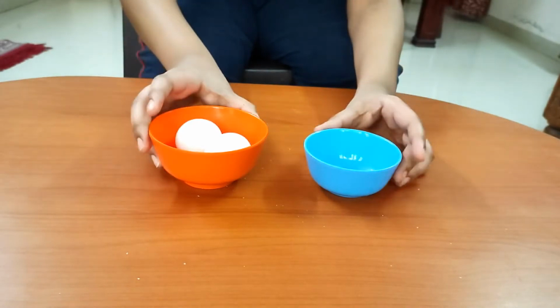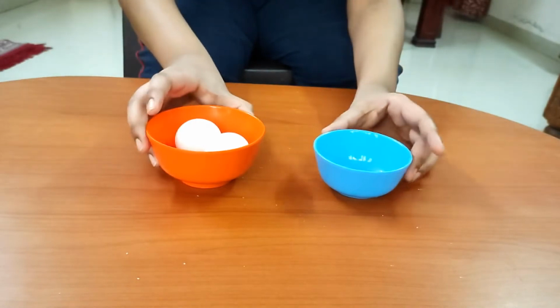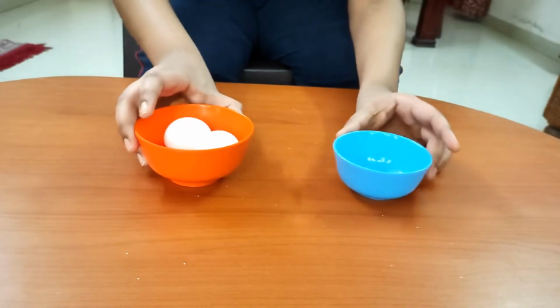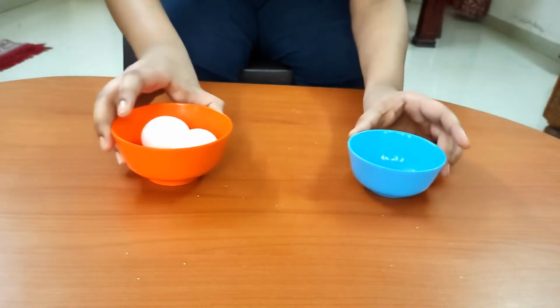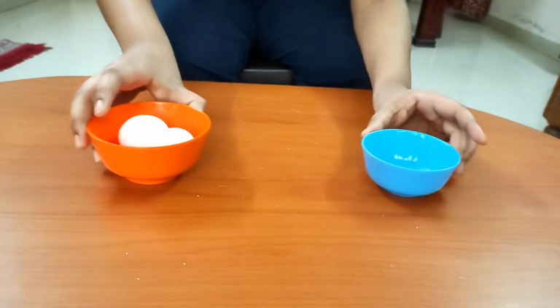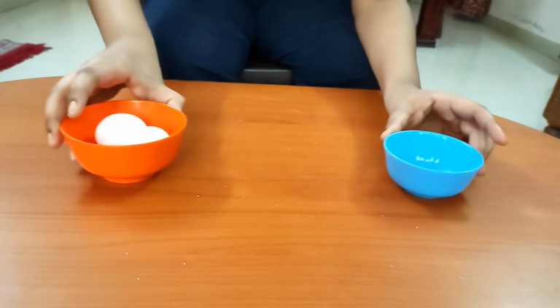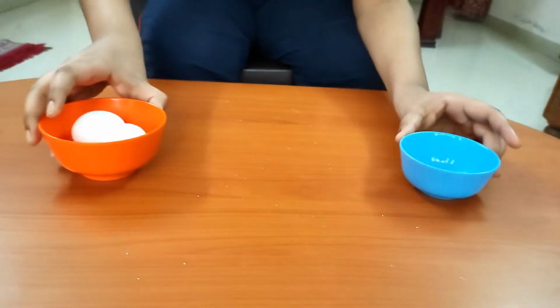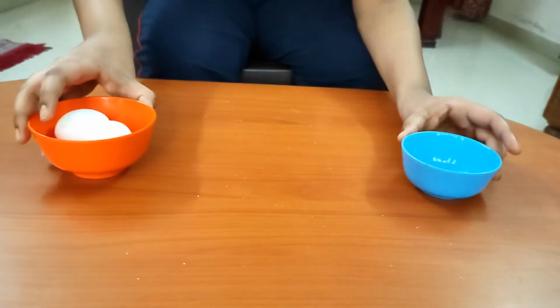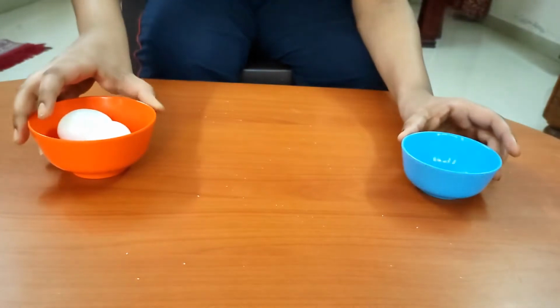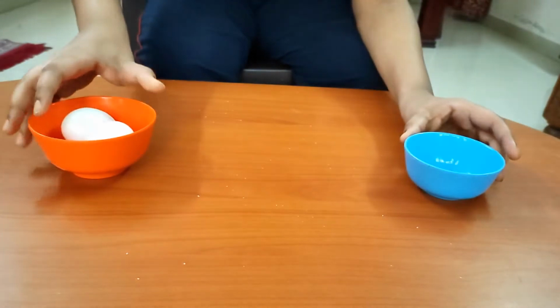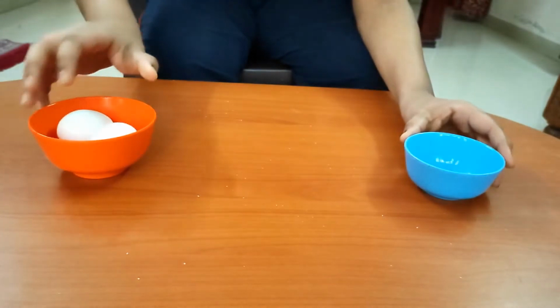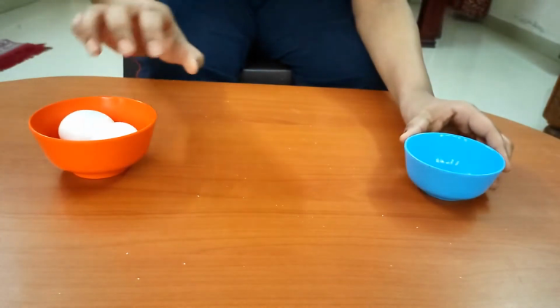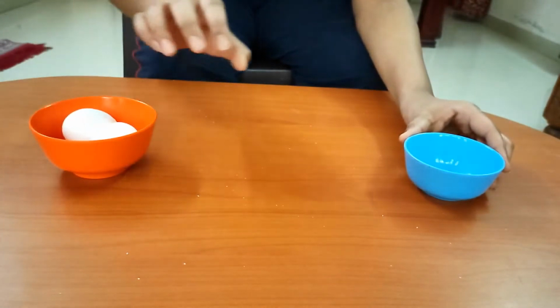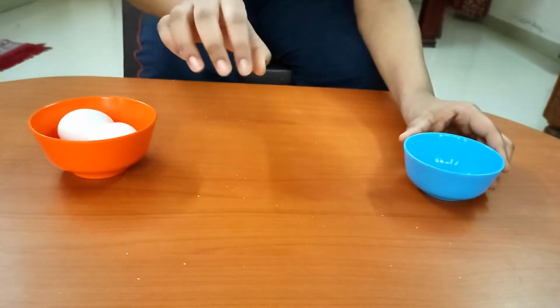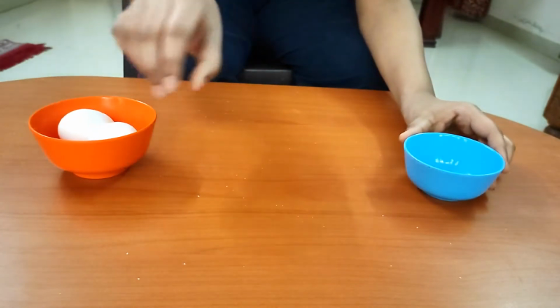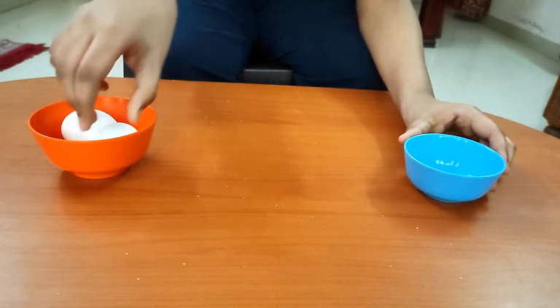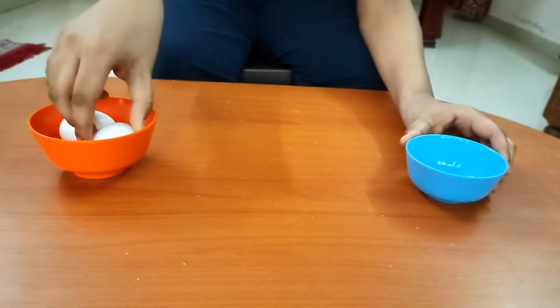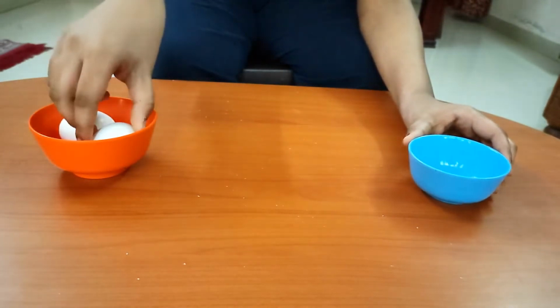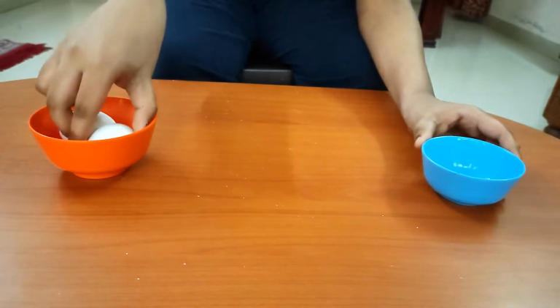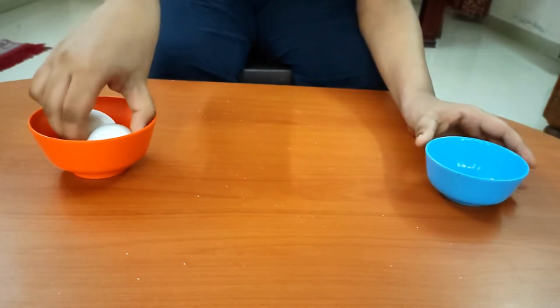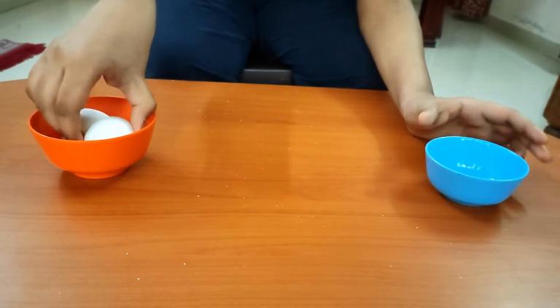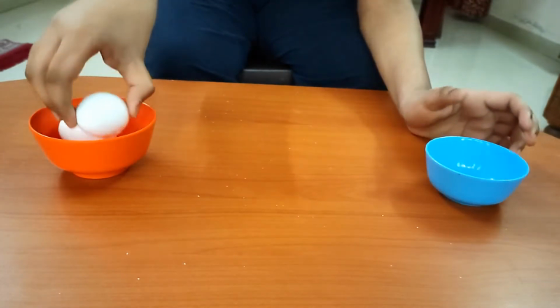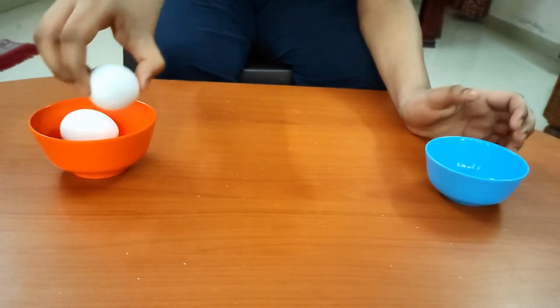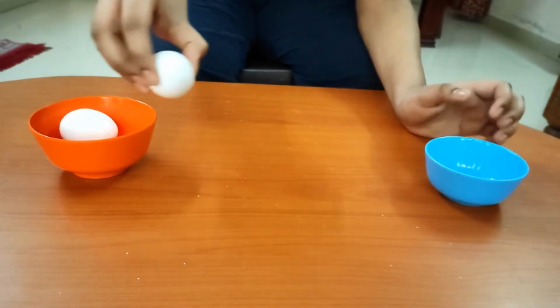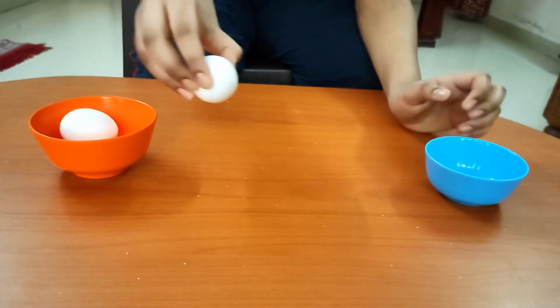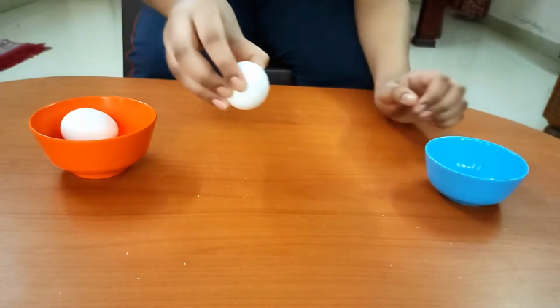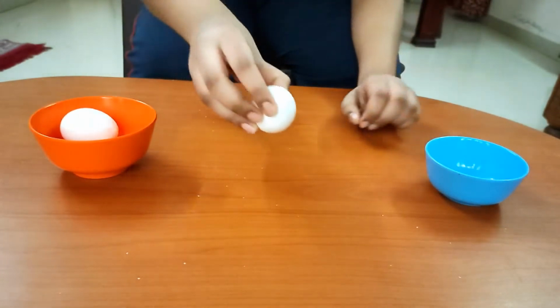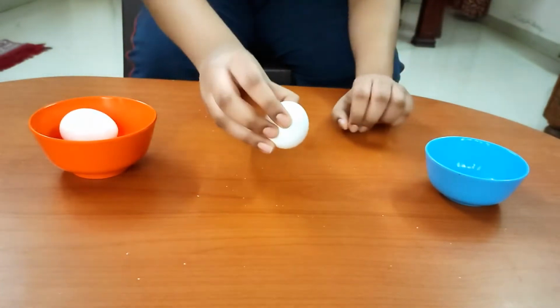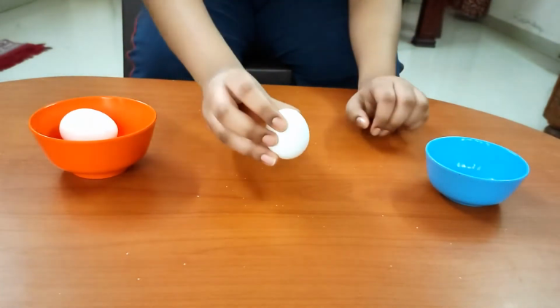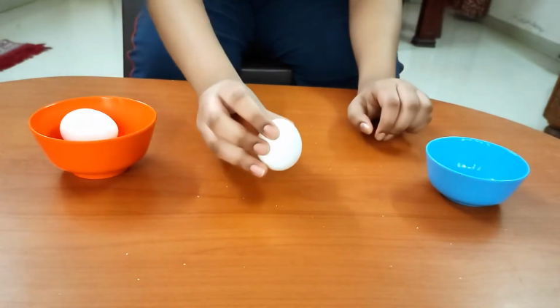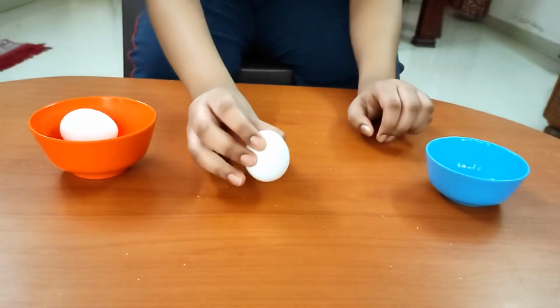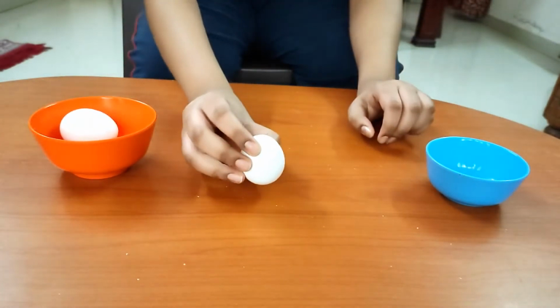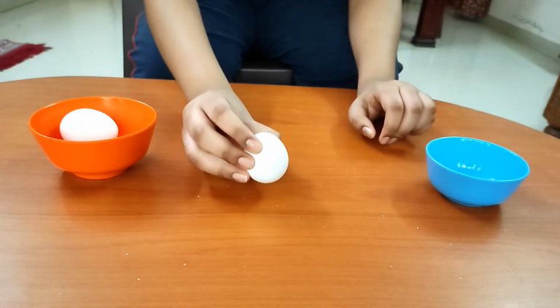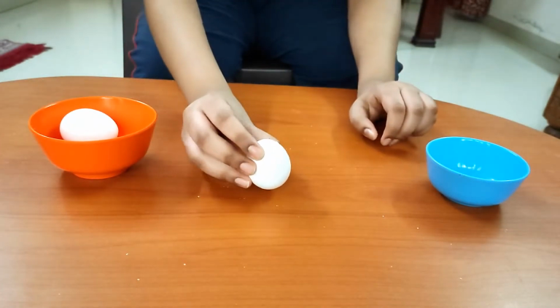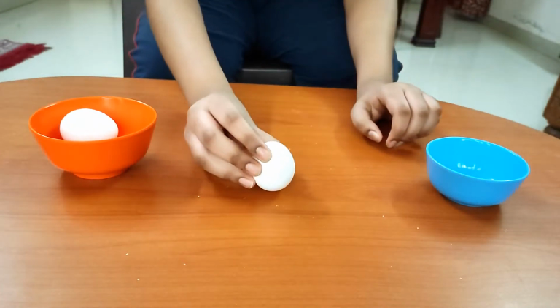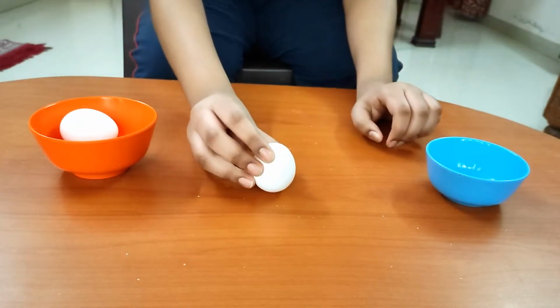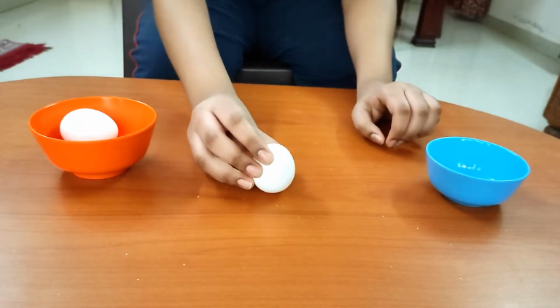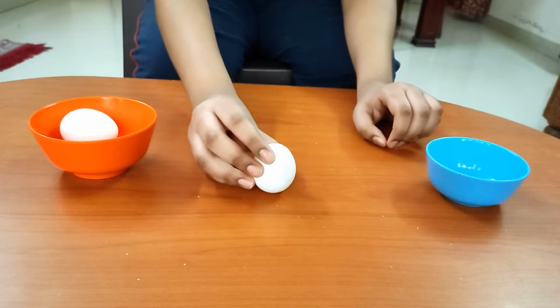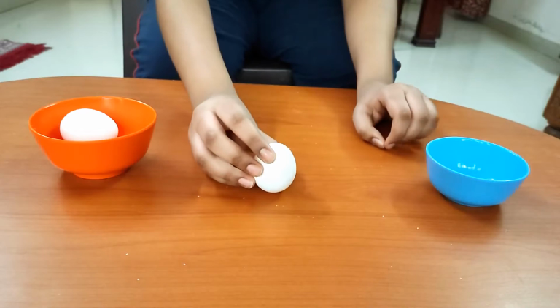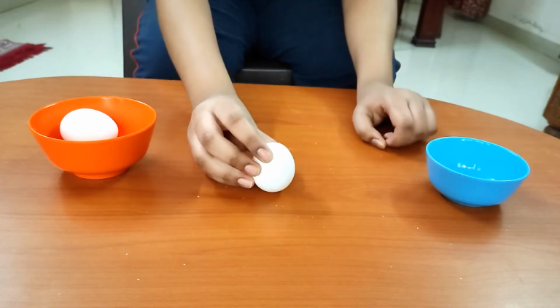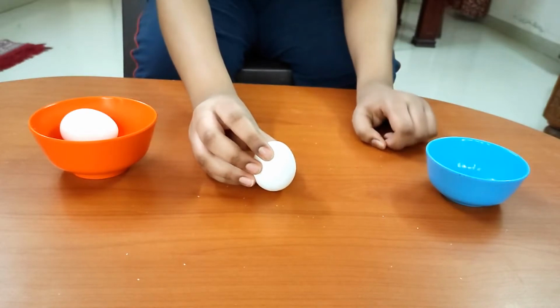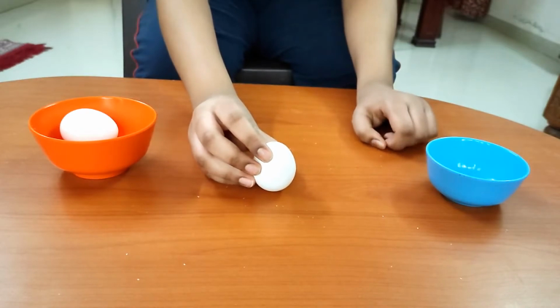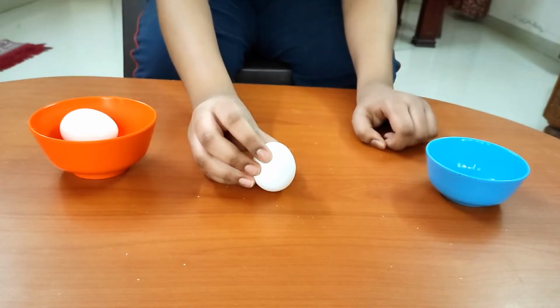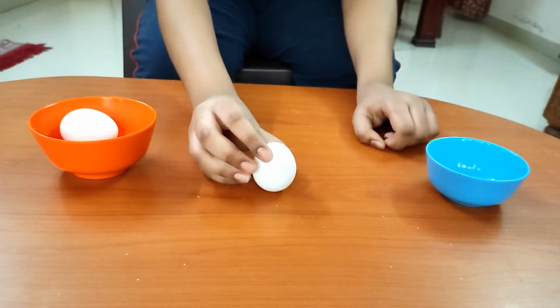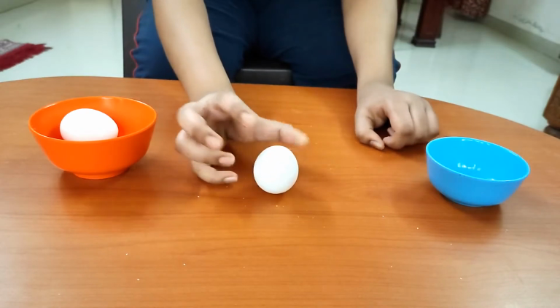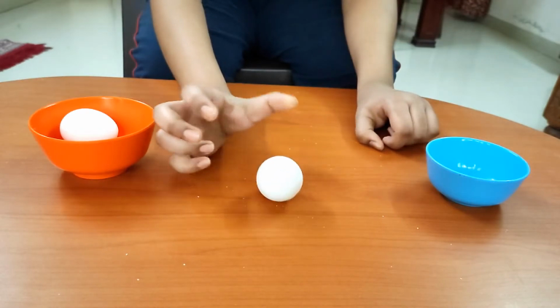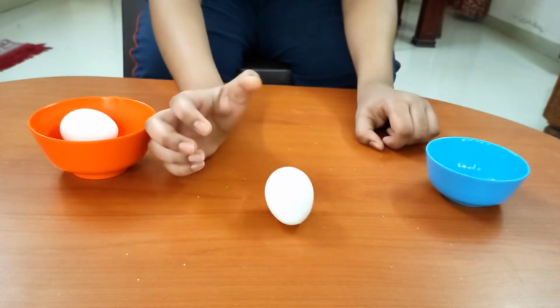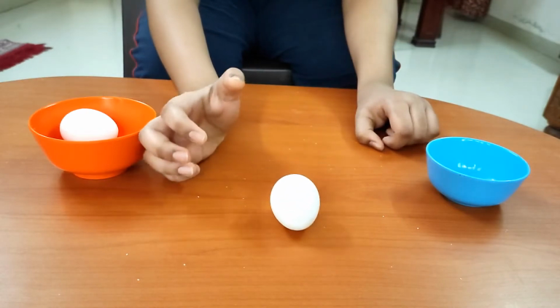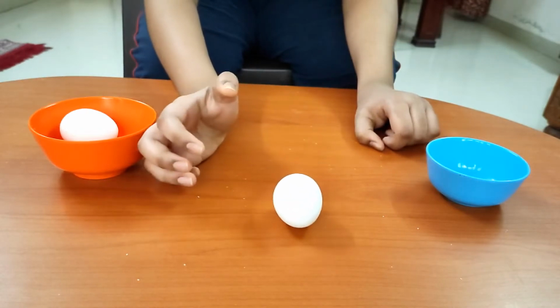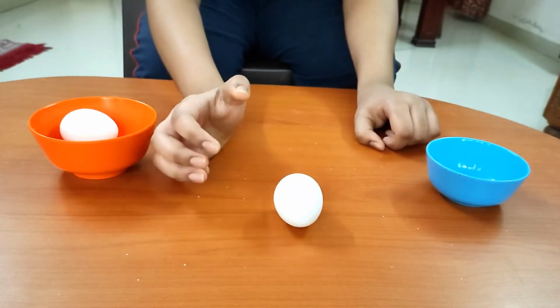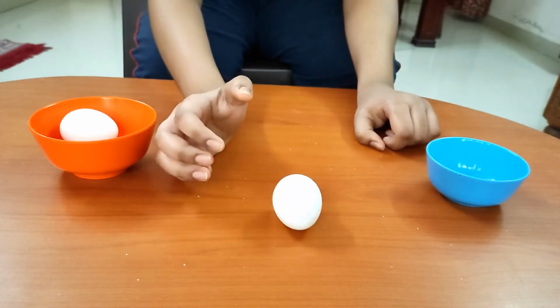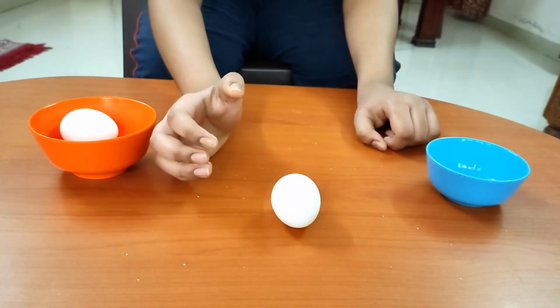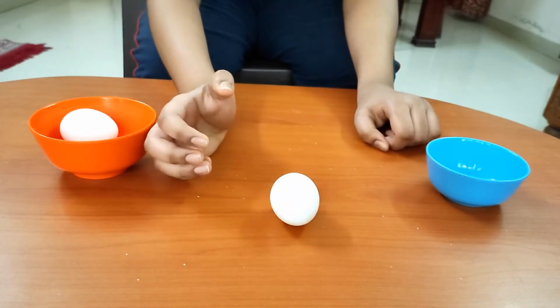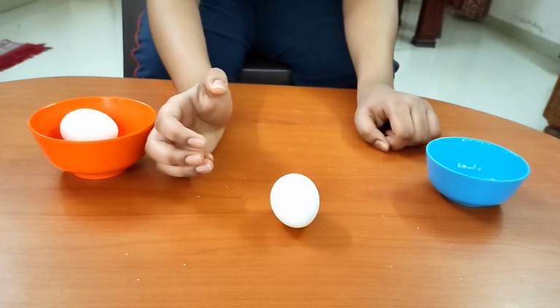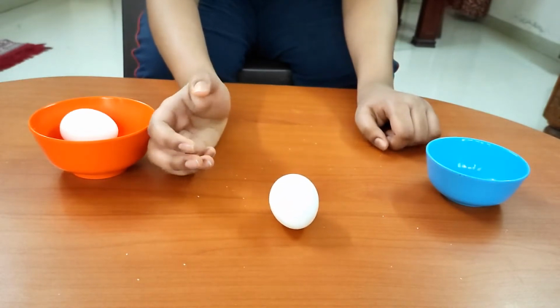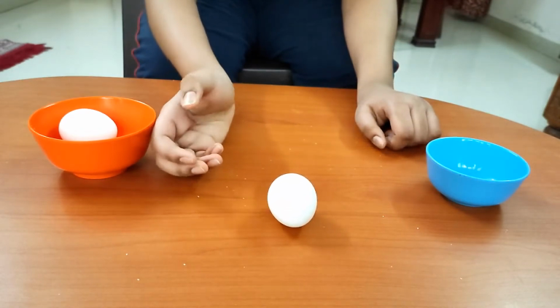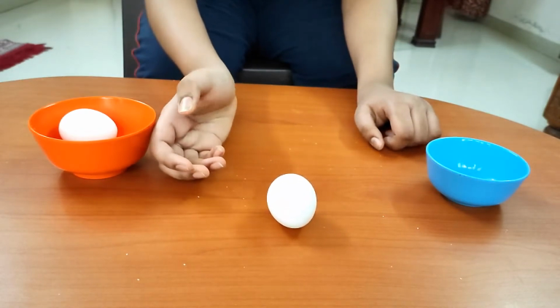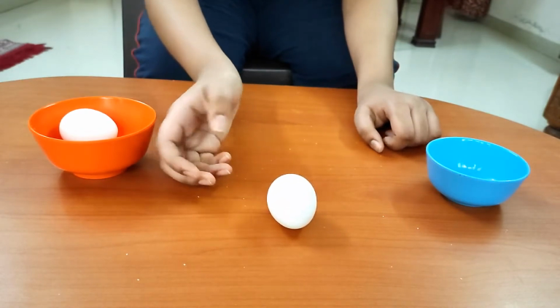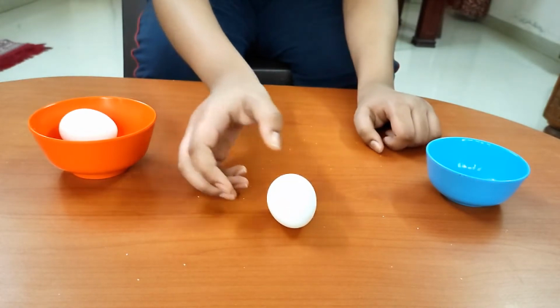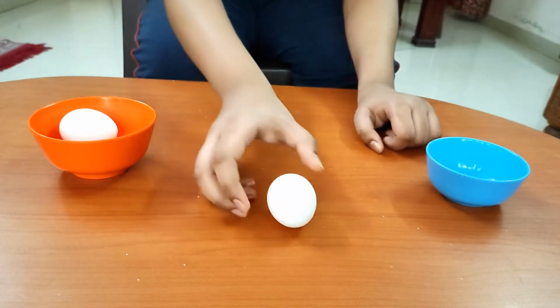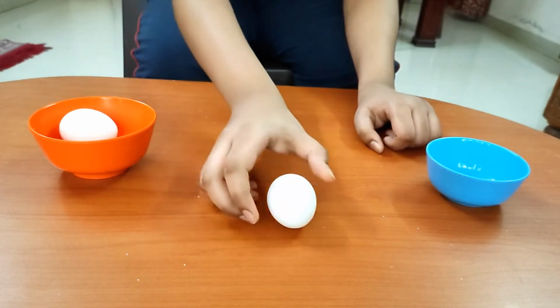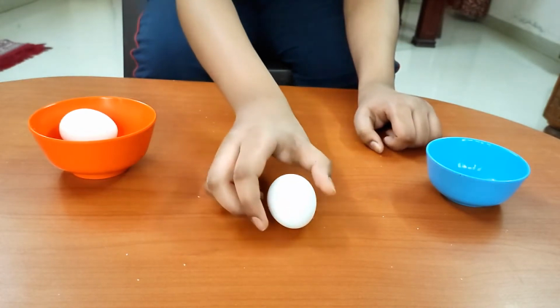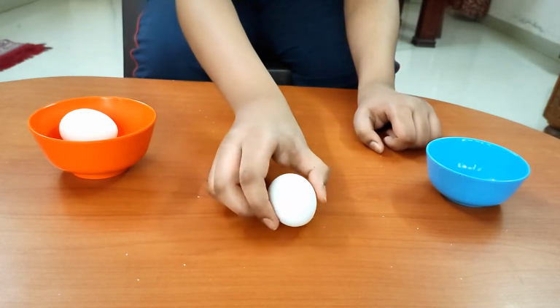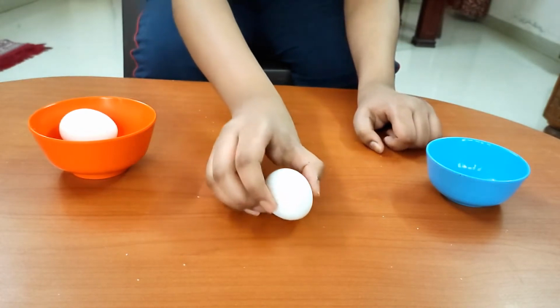First we will try to balance the egg without using salt. As you can see, it falls down.